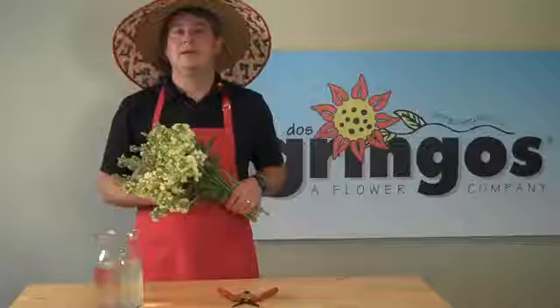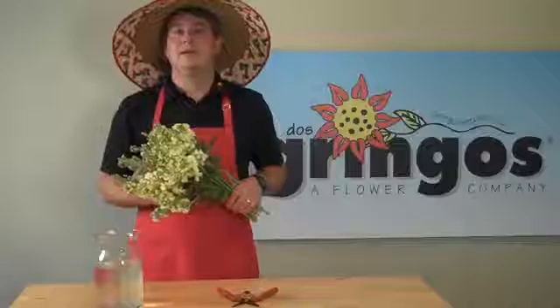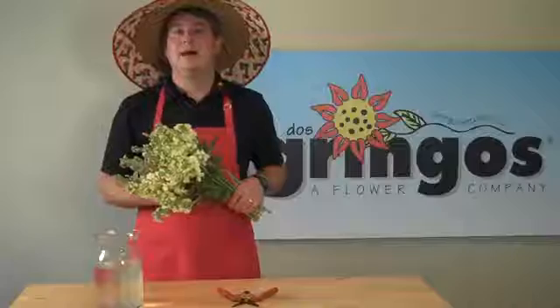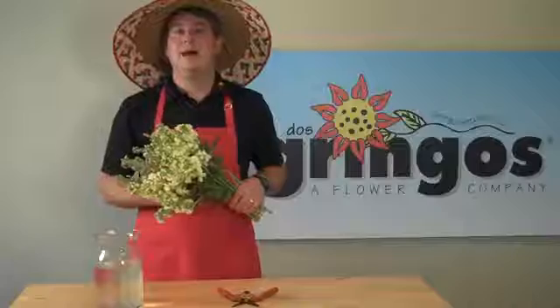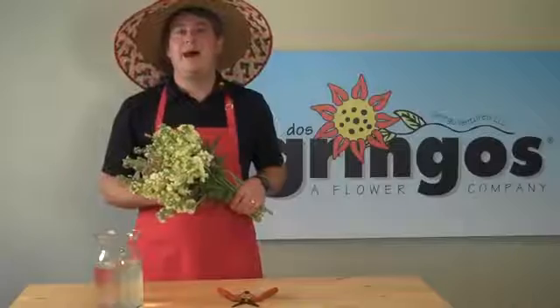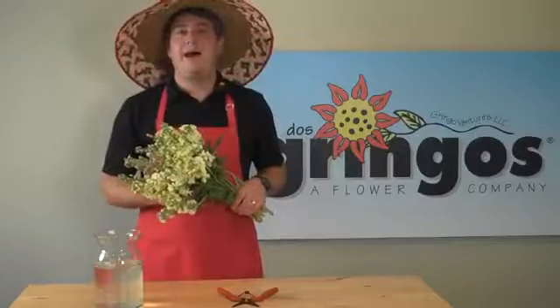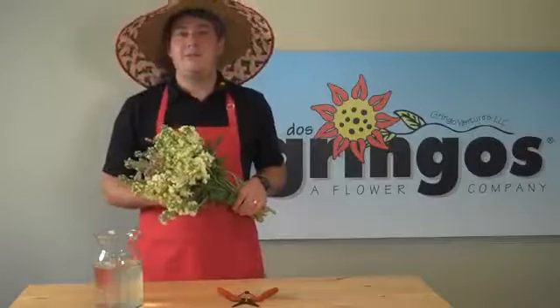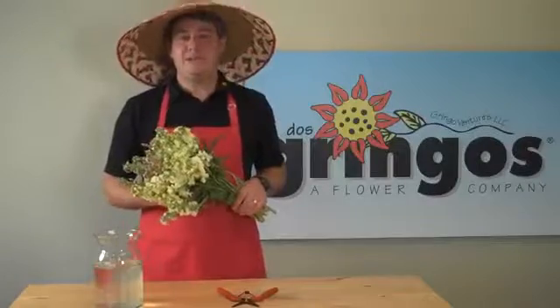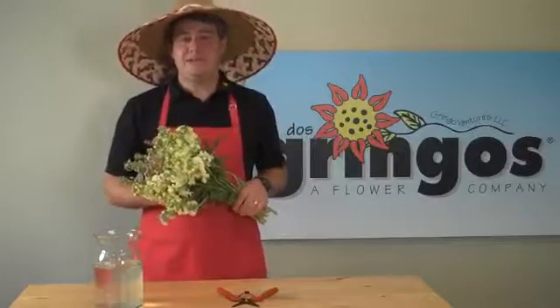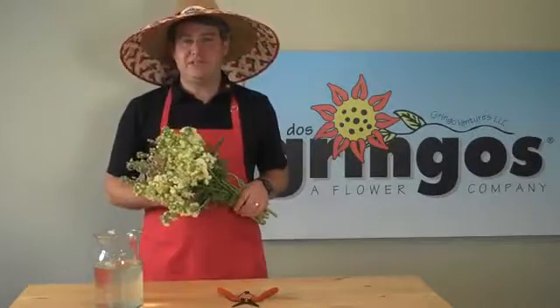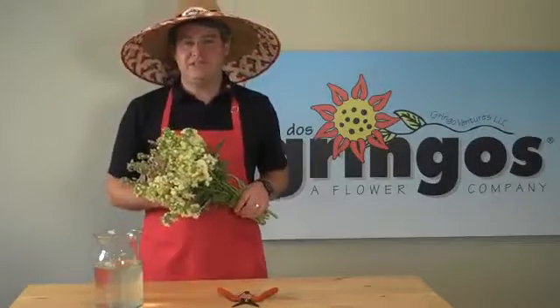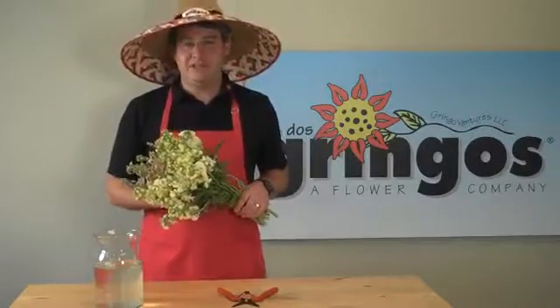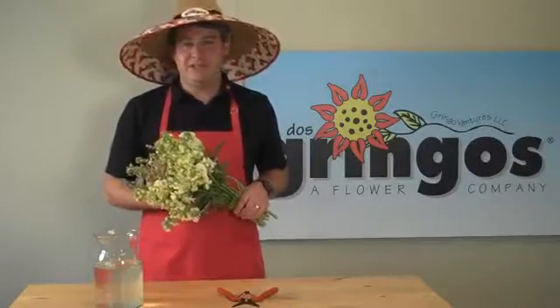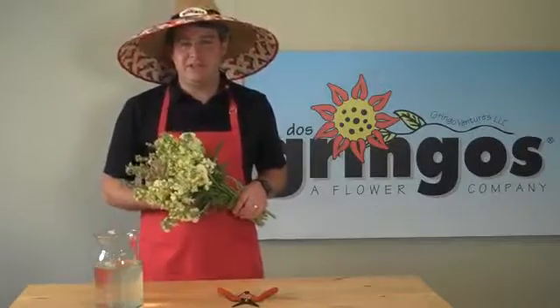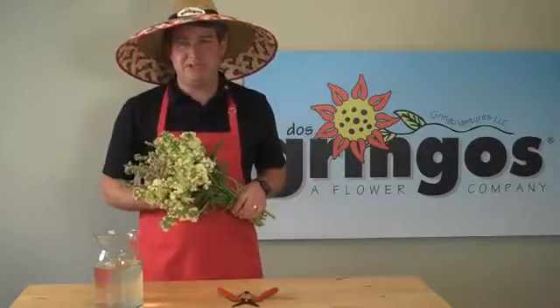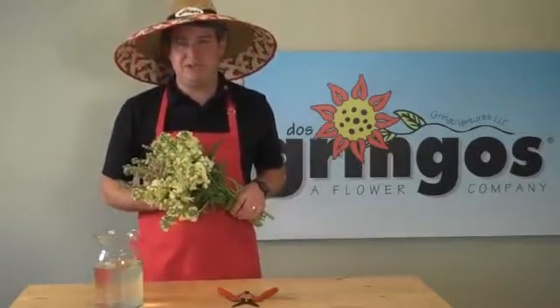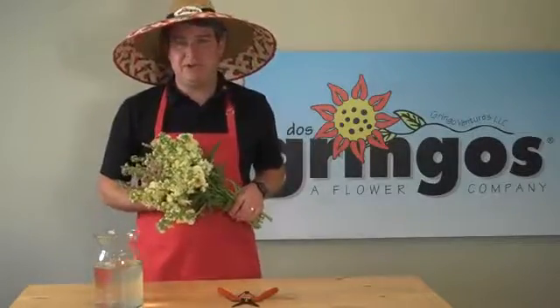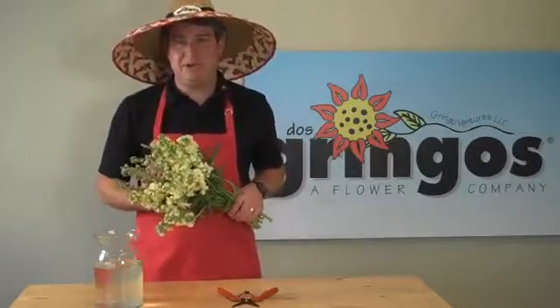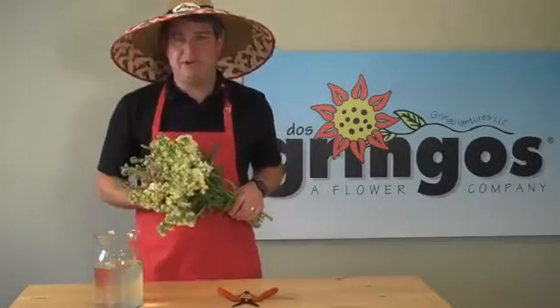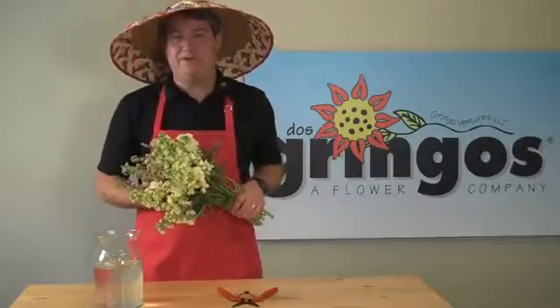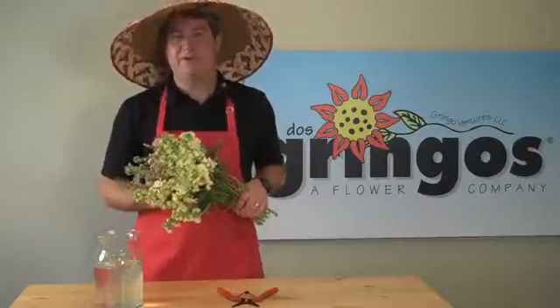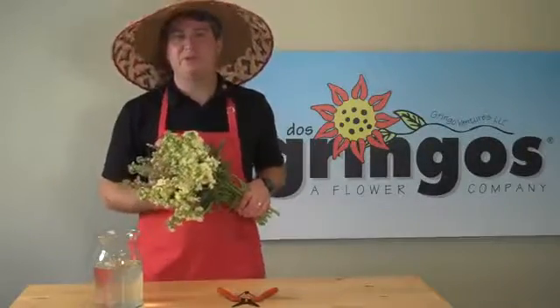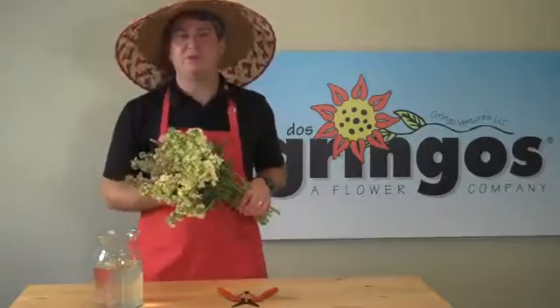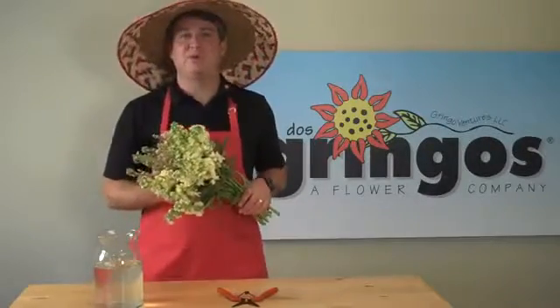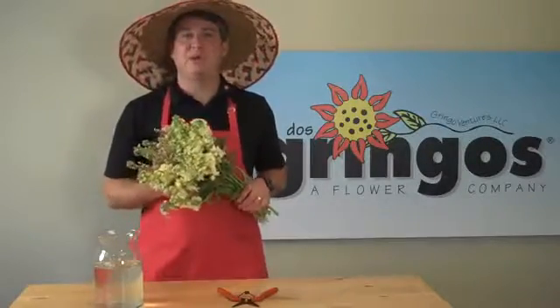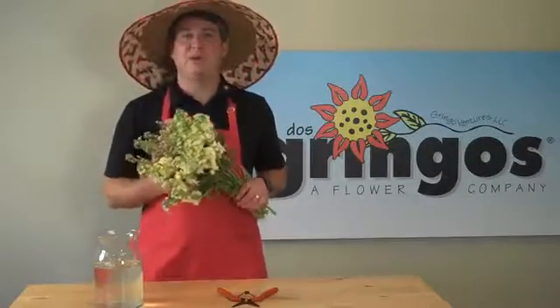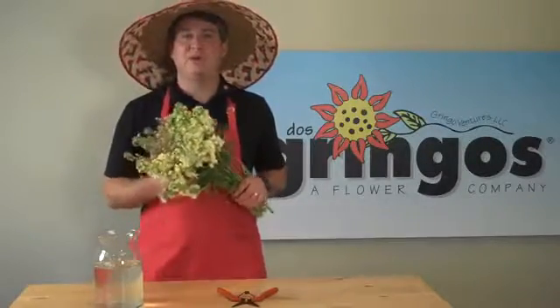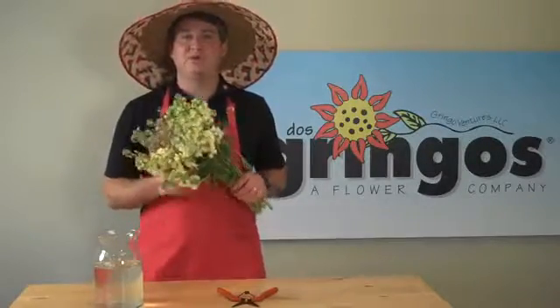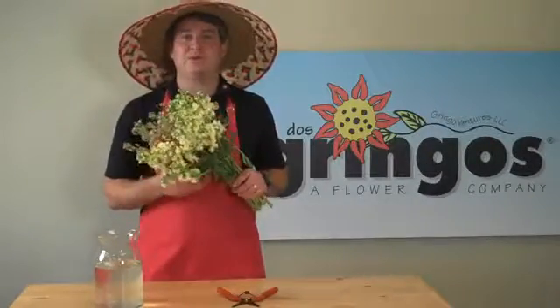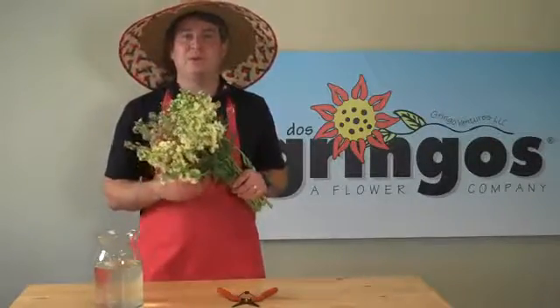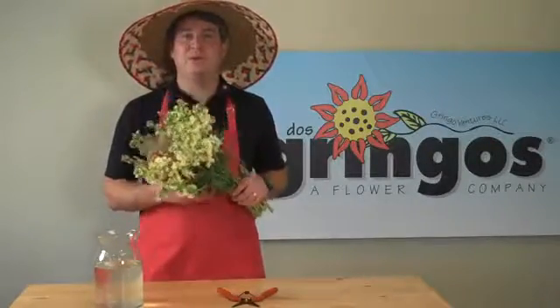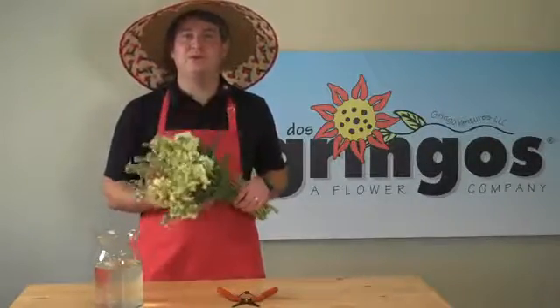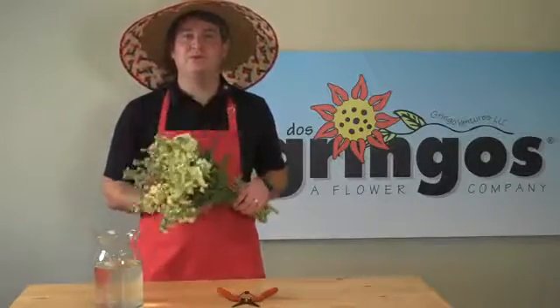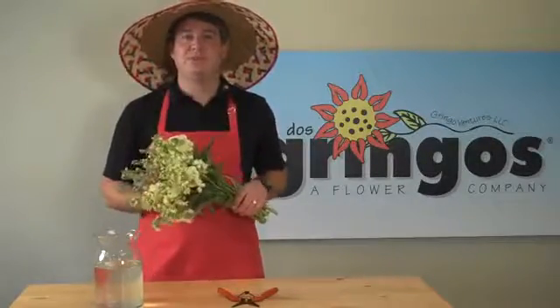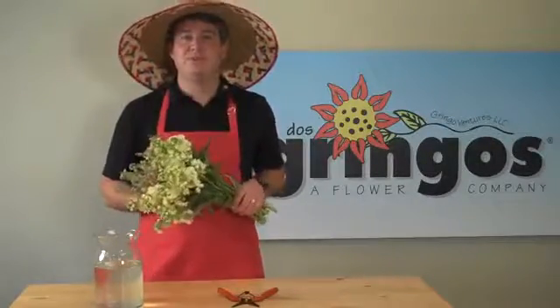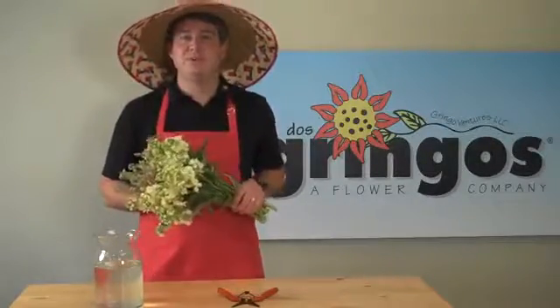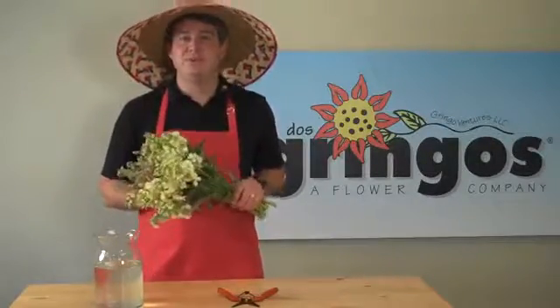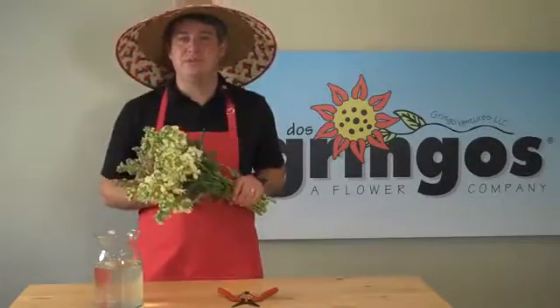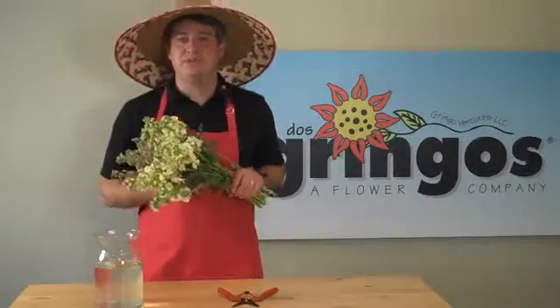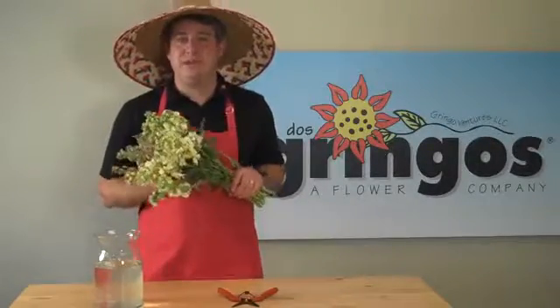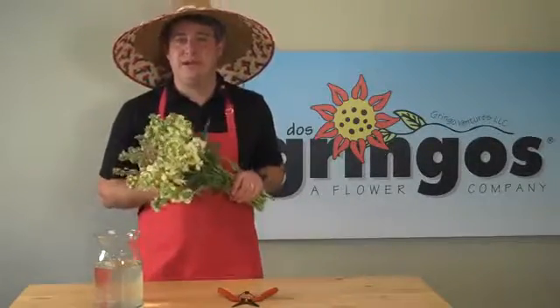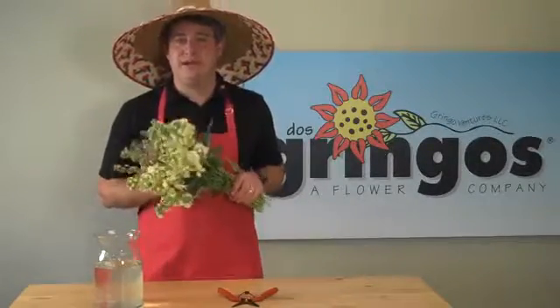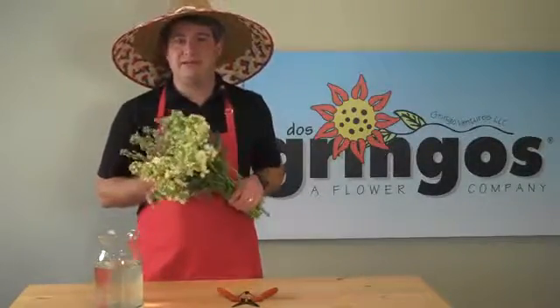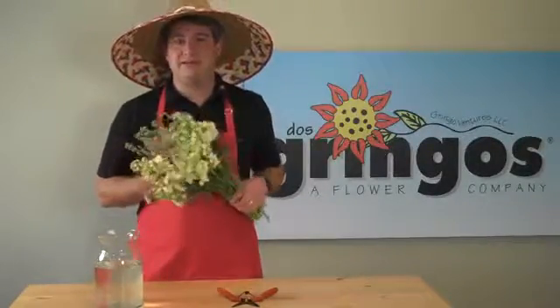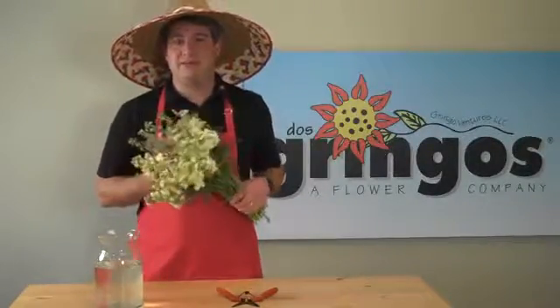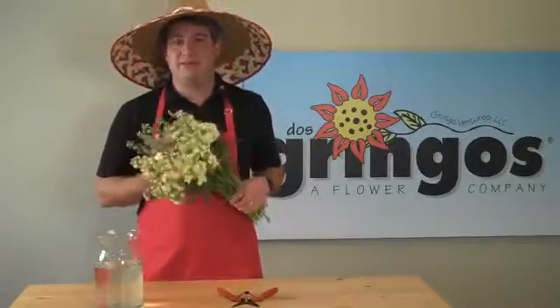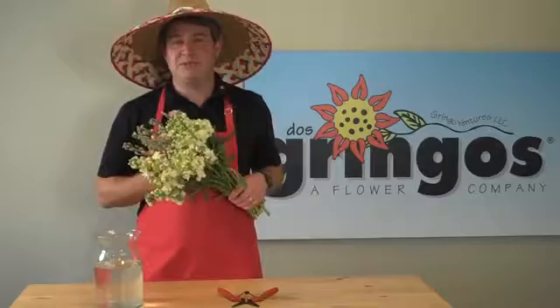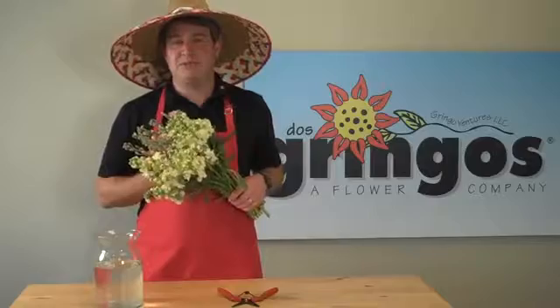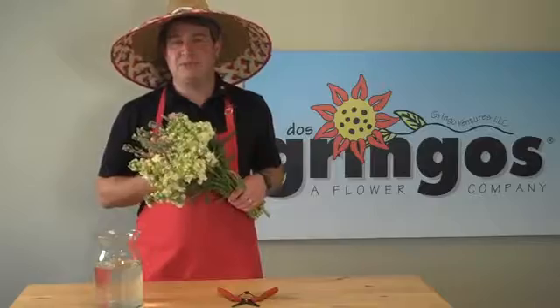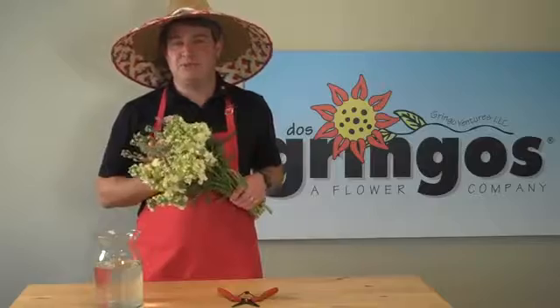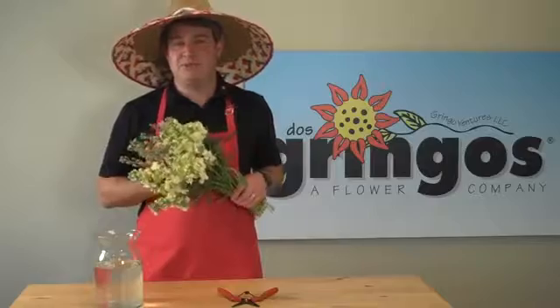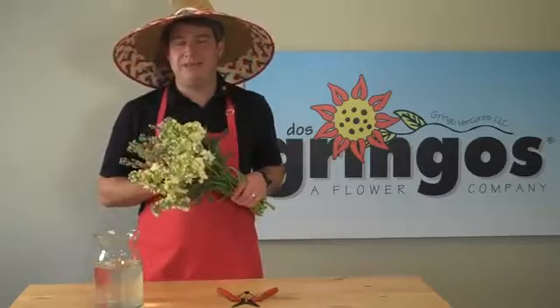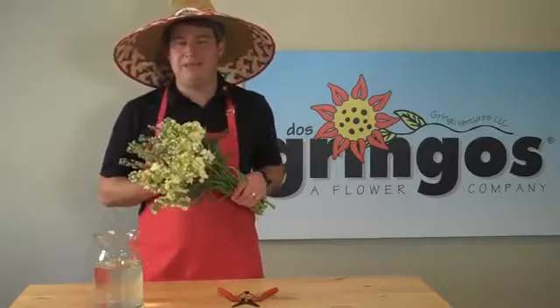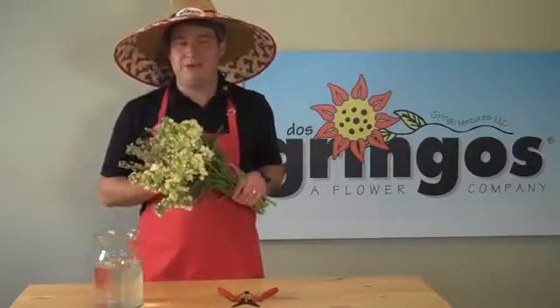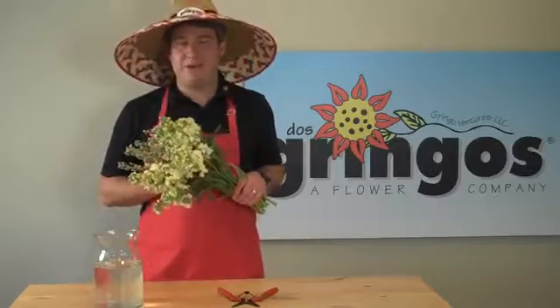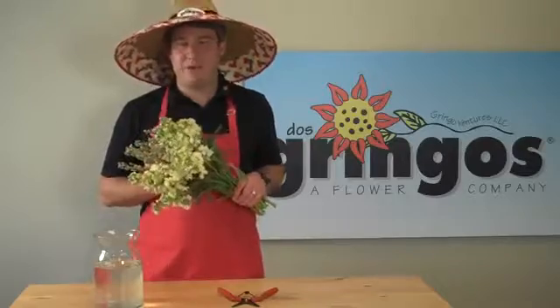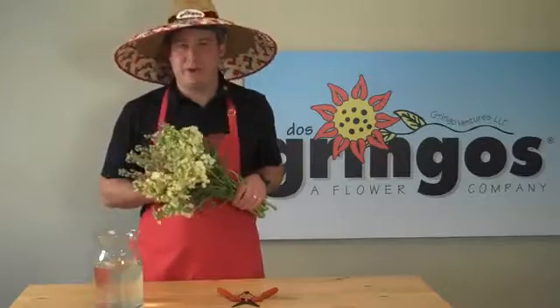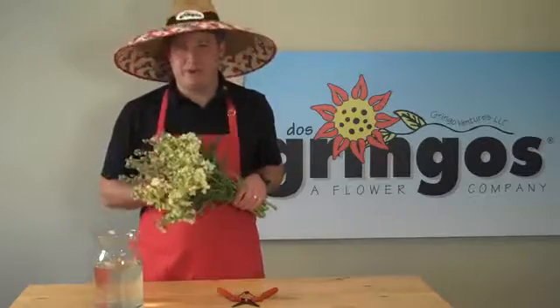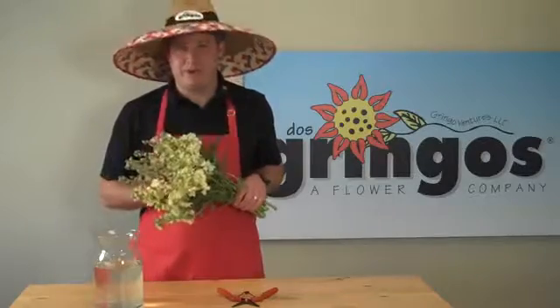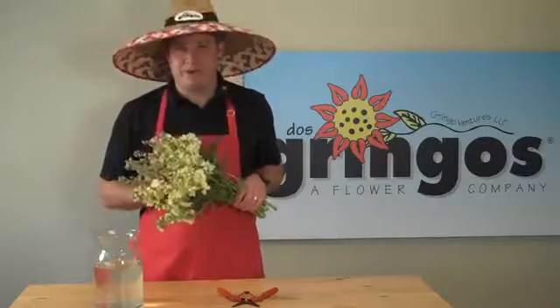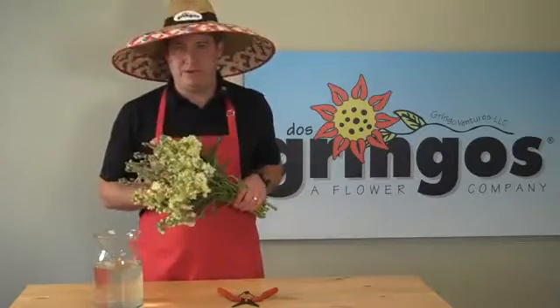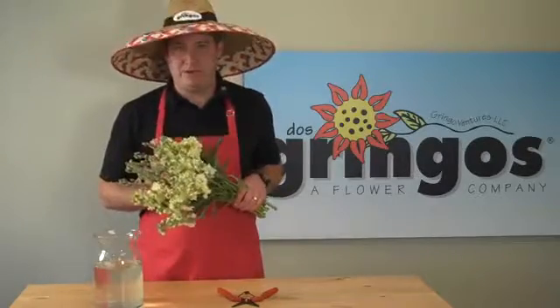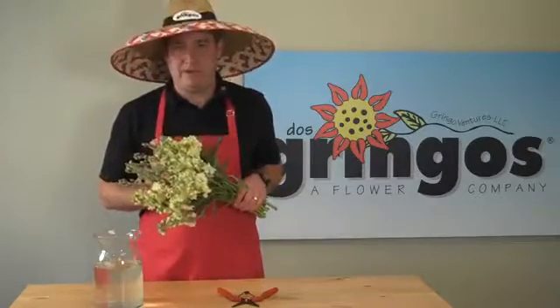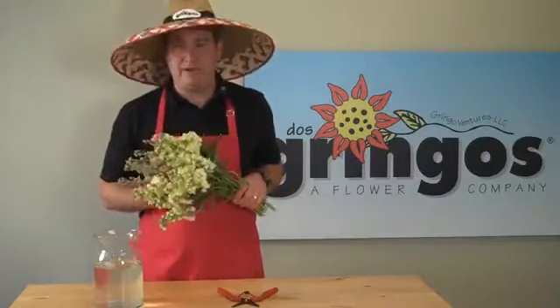Hi, I'm Jason Levin, Chief Gringo of DOS Gringos. Welcome to Design So Simple Even a Gringo Can Do It.